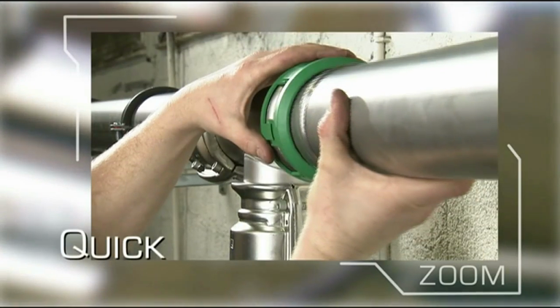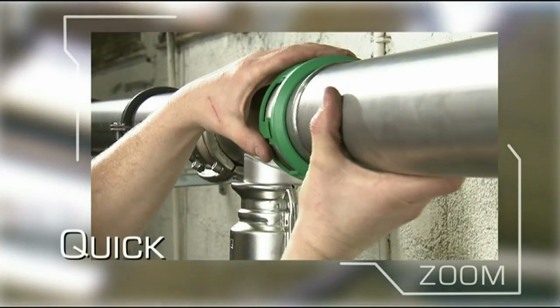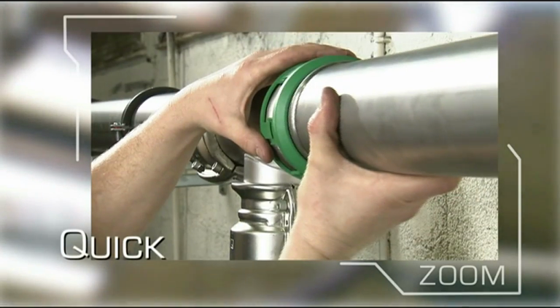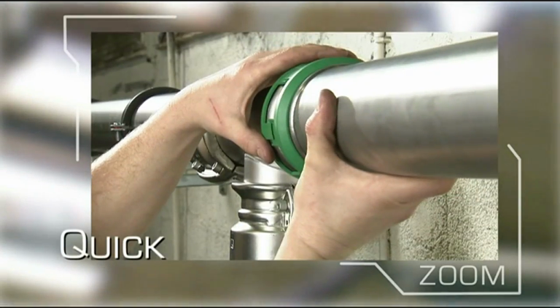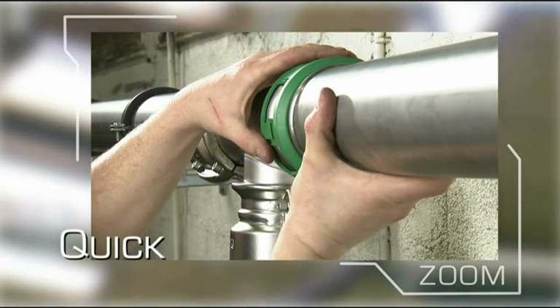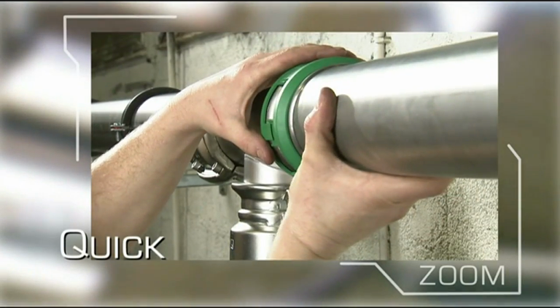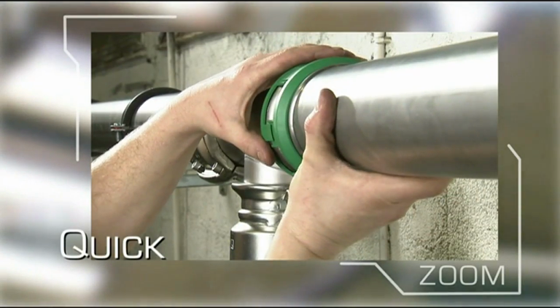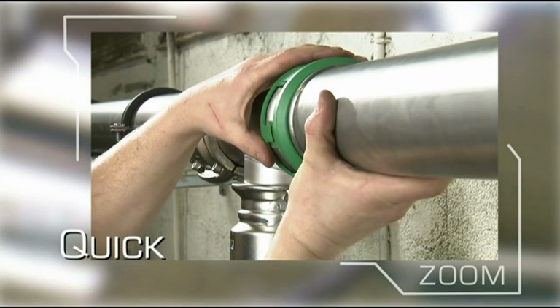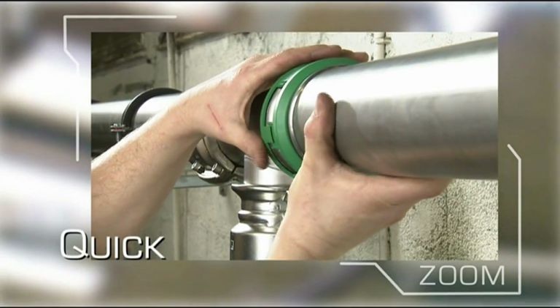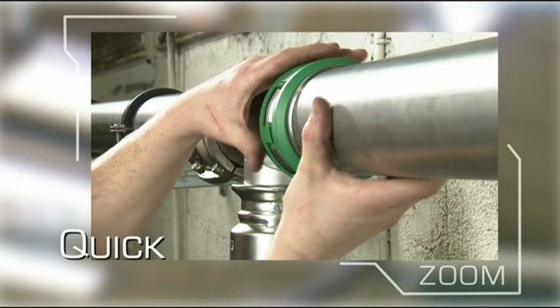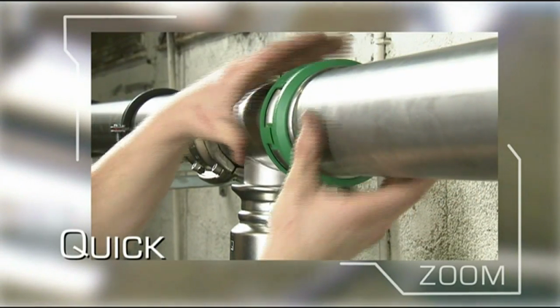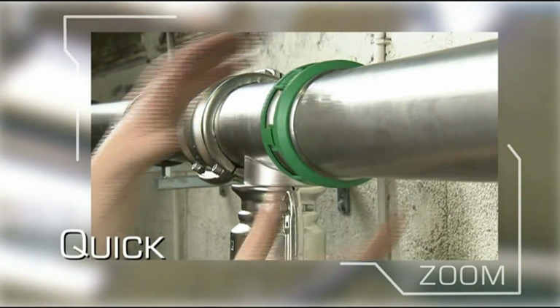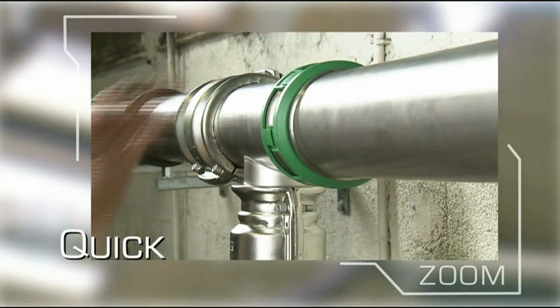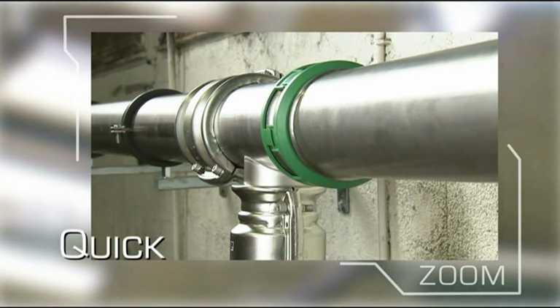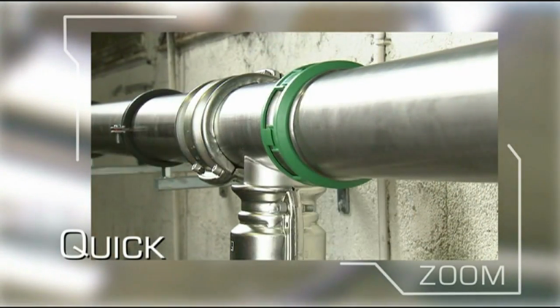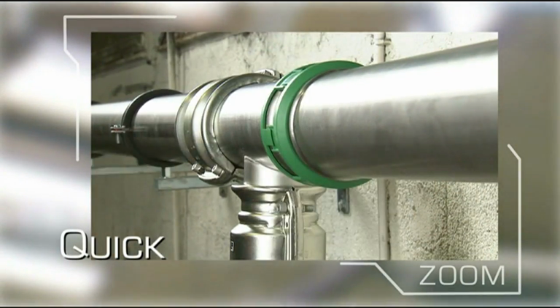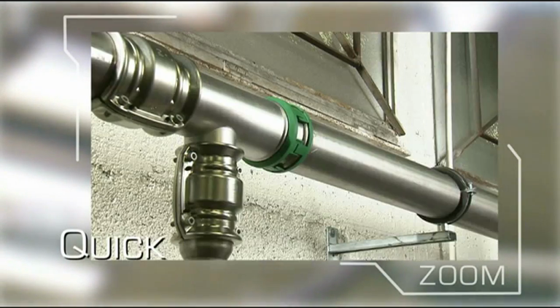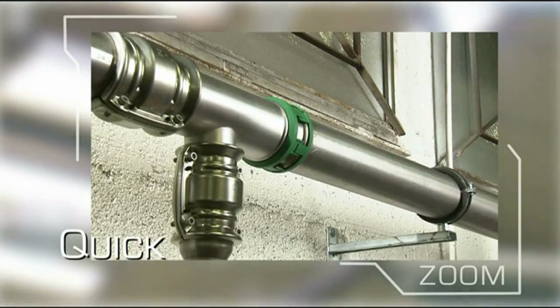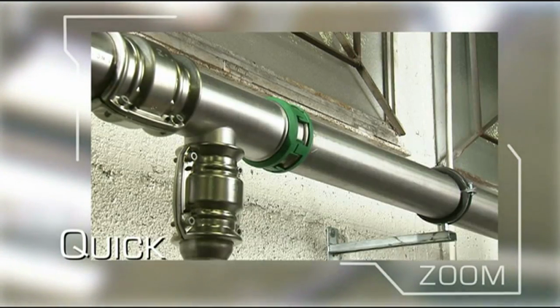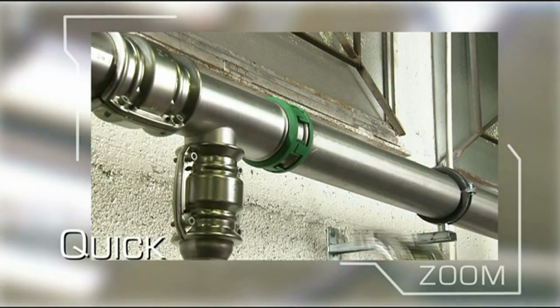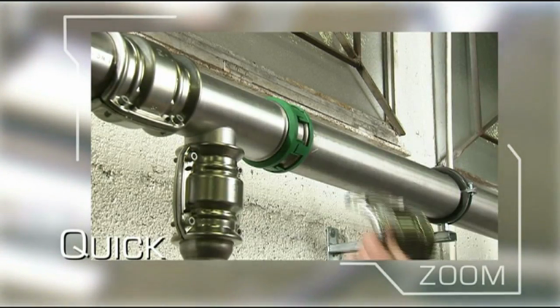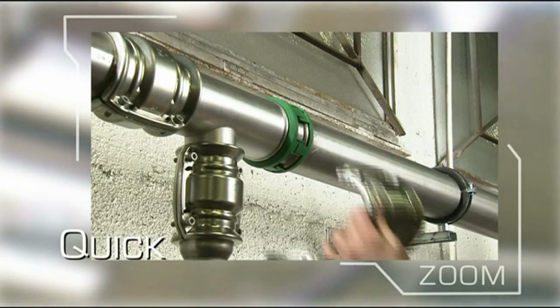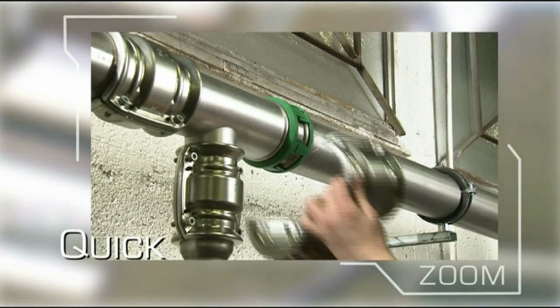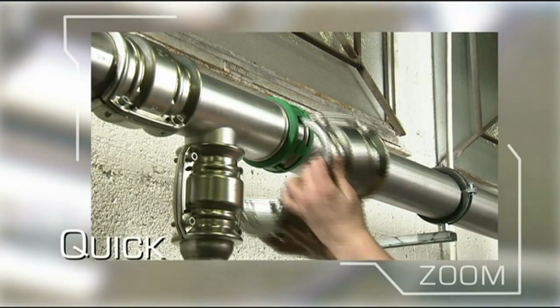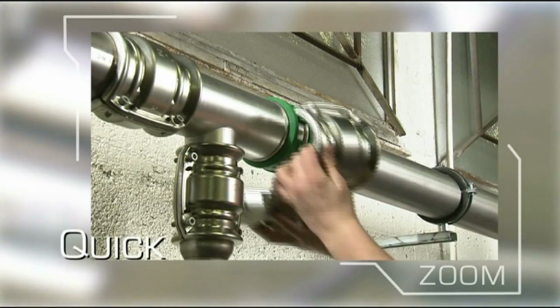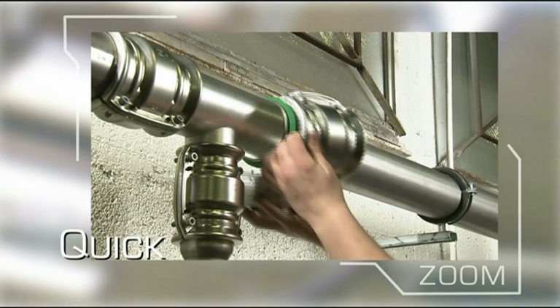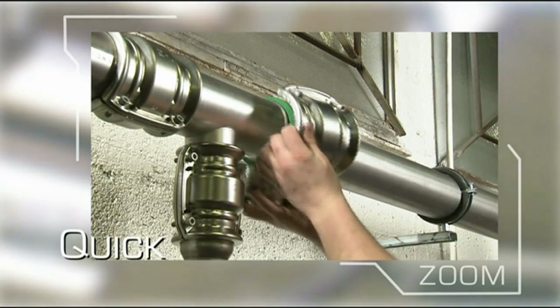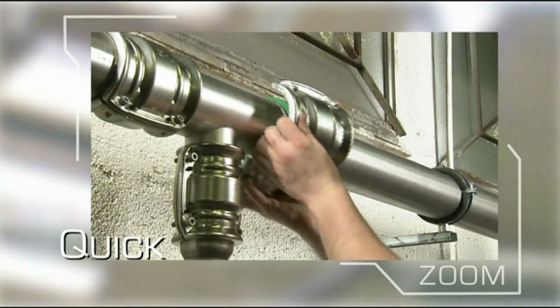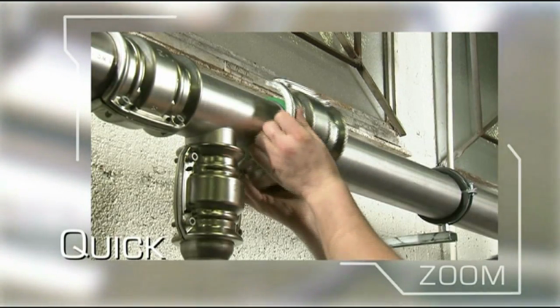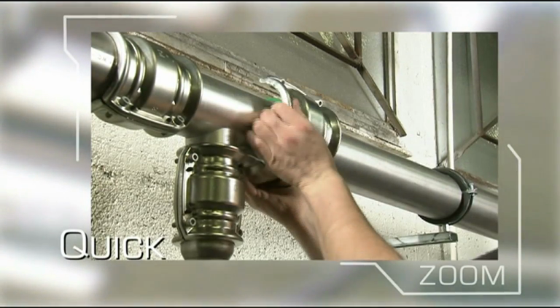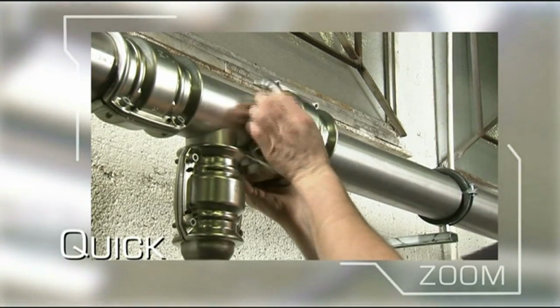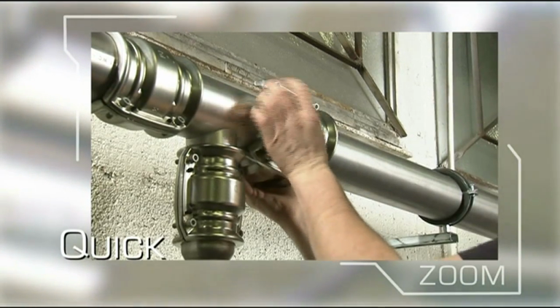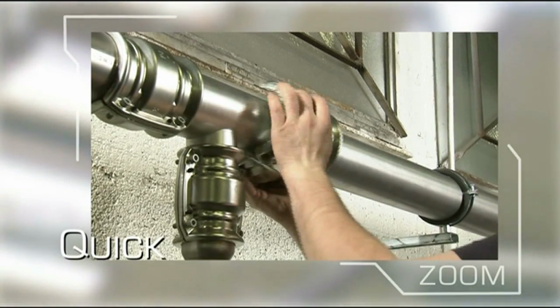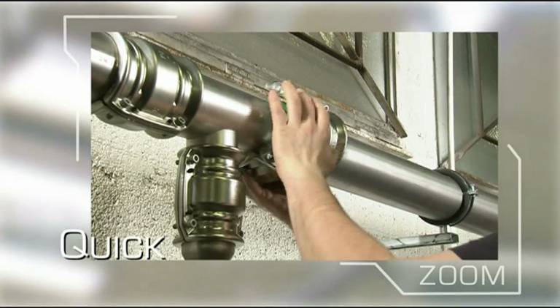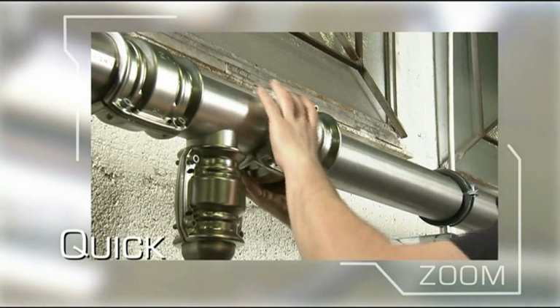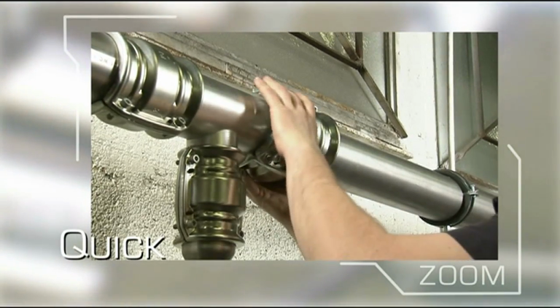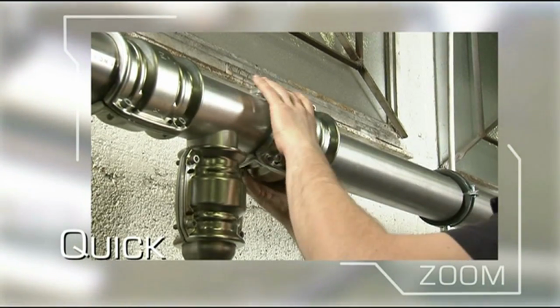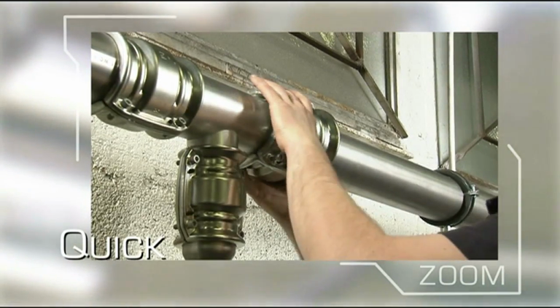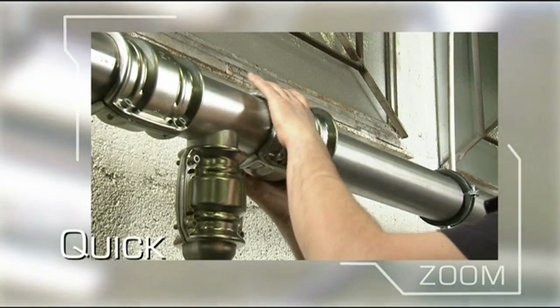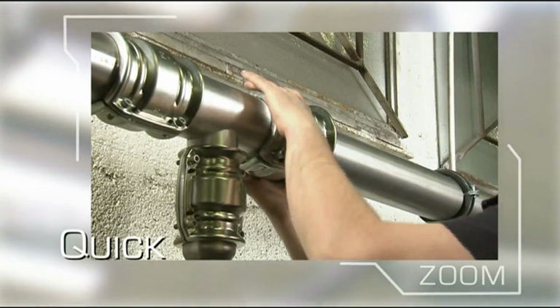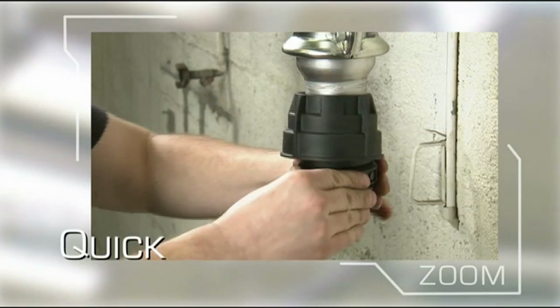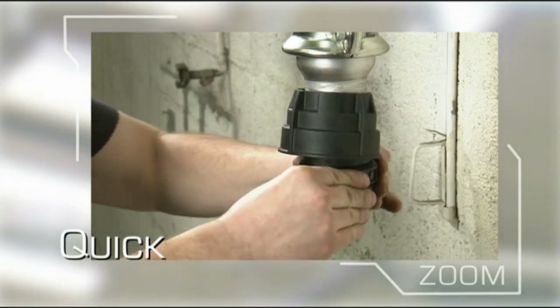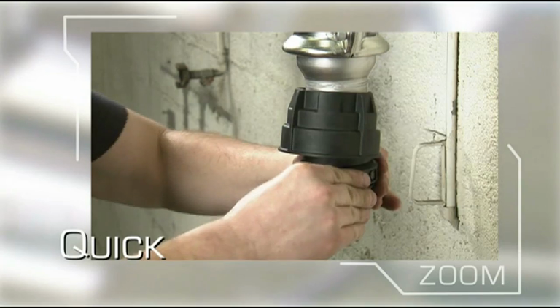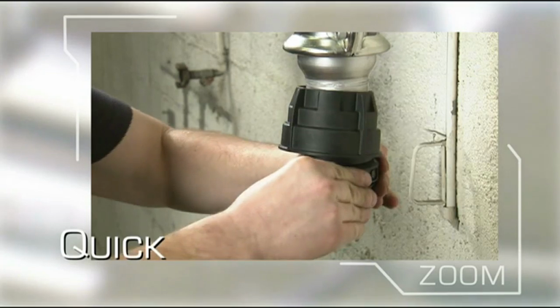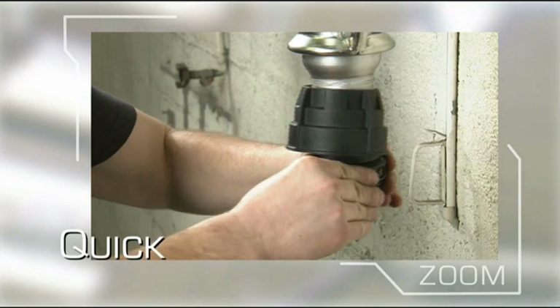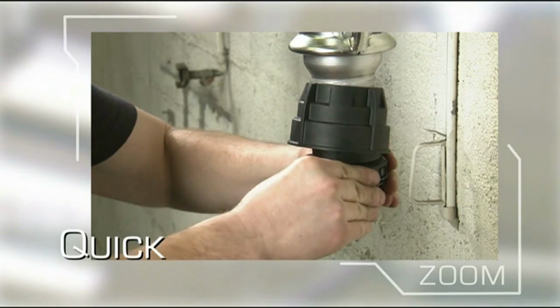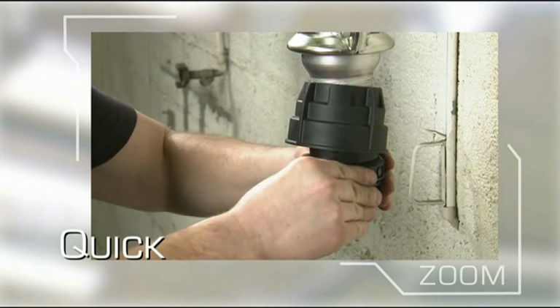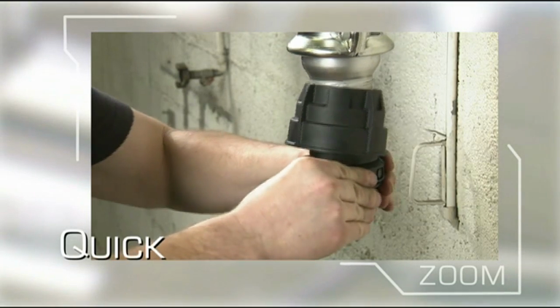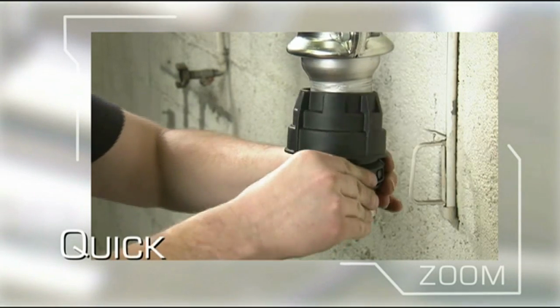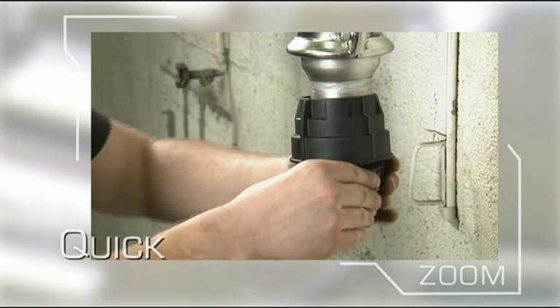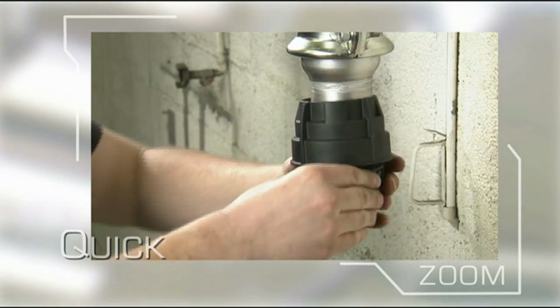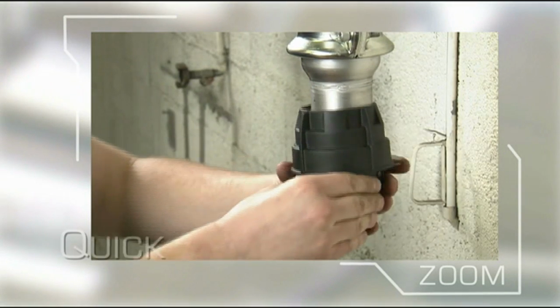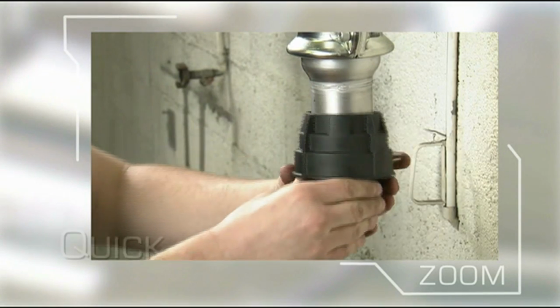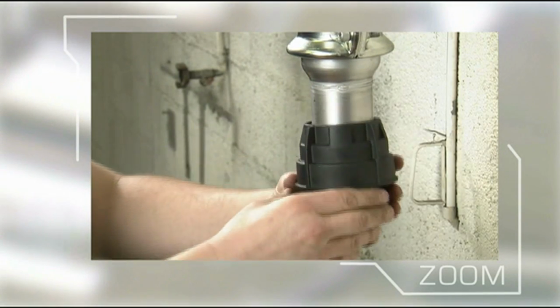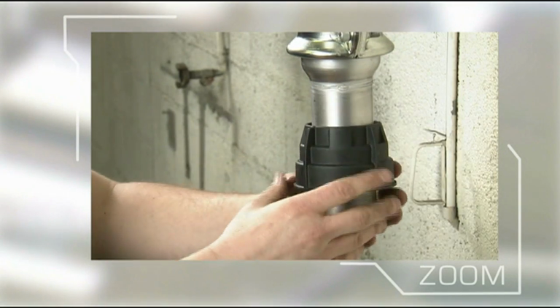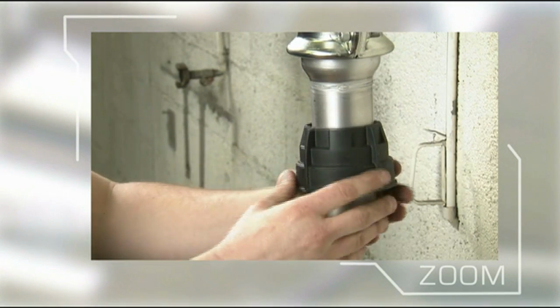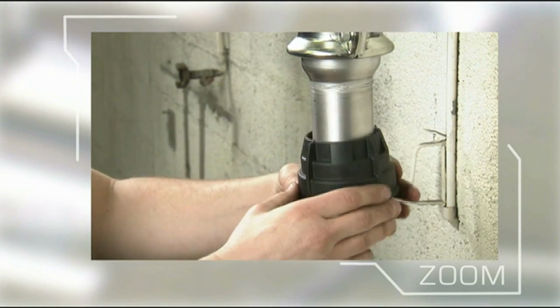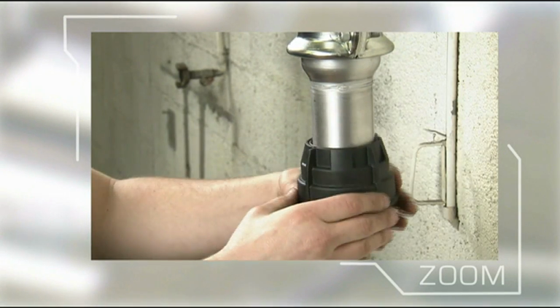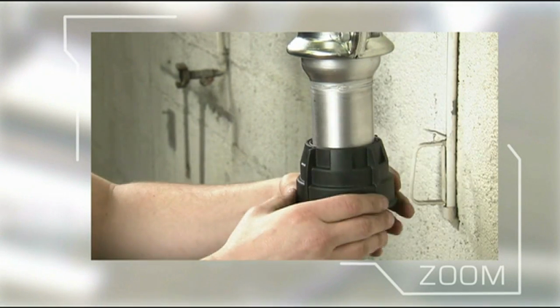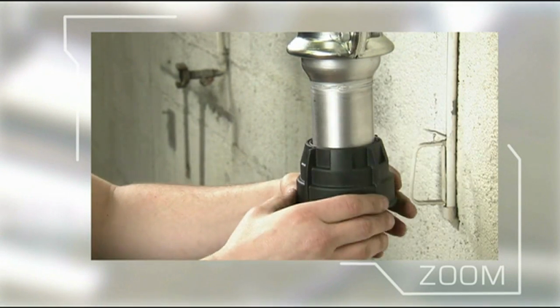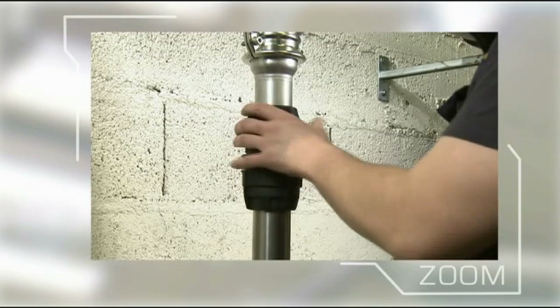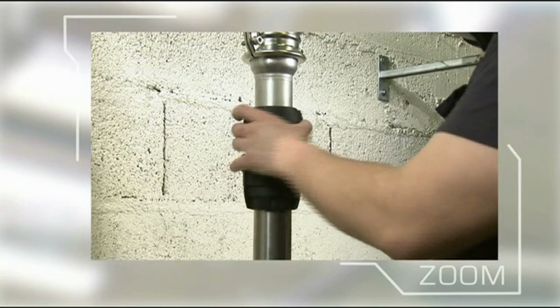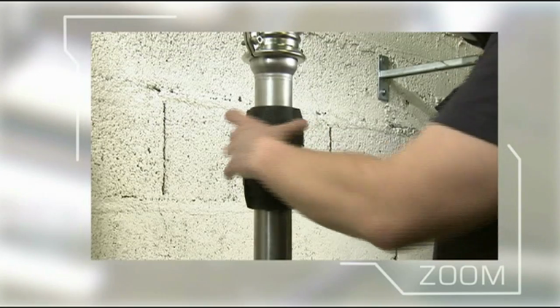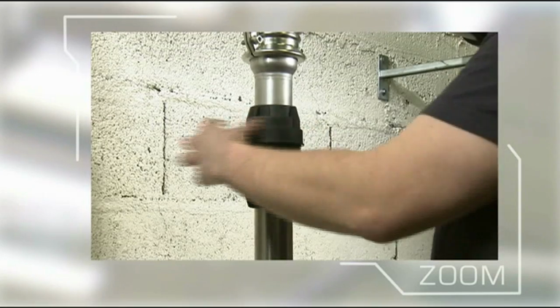Thanks to the quick connection of the components, it is 6 times quicker to install a Transair system than a traditional steel system.